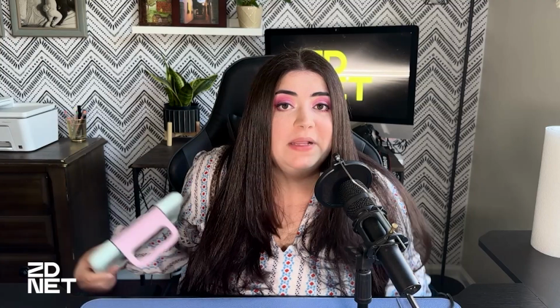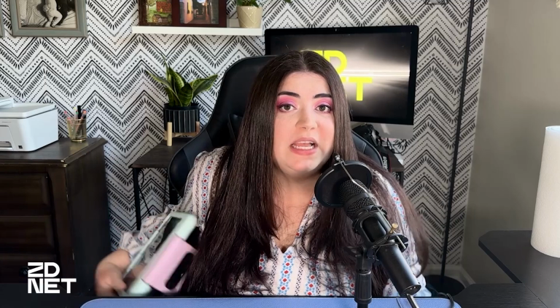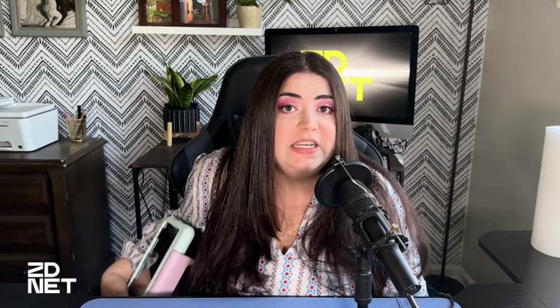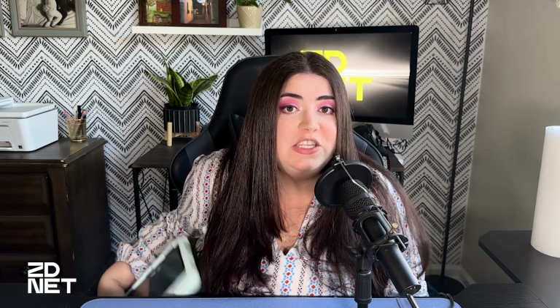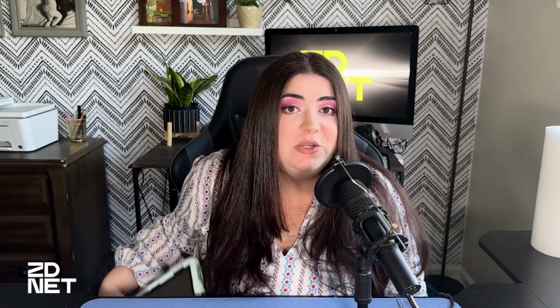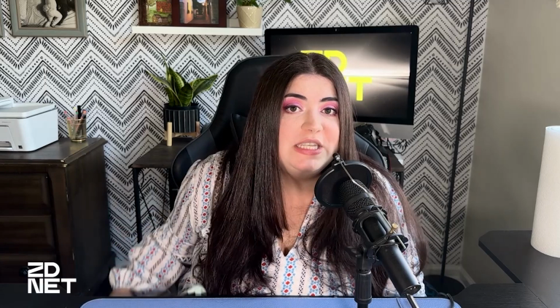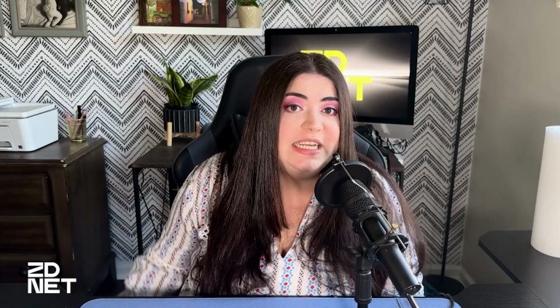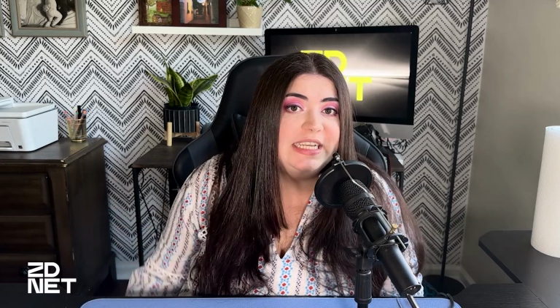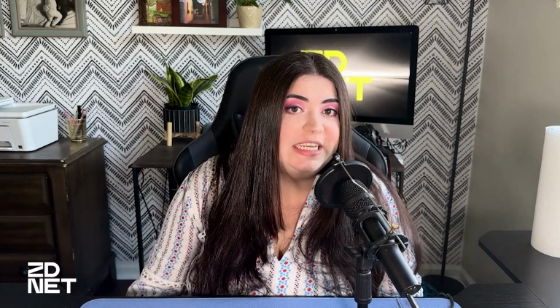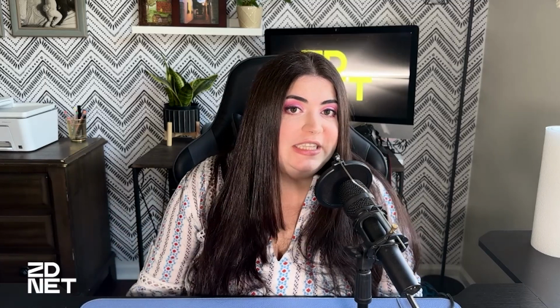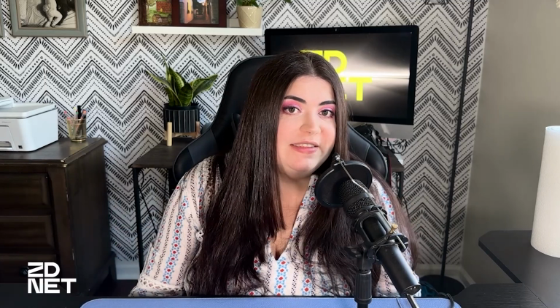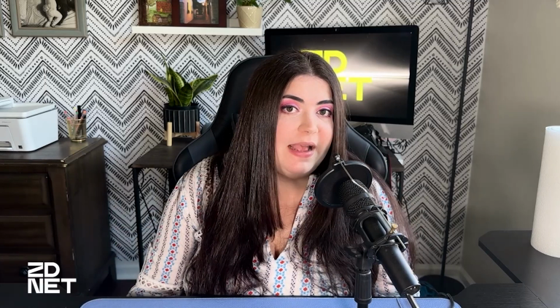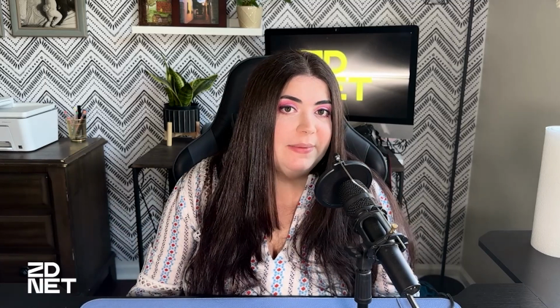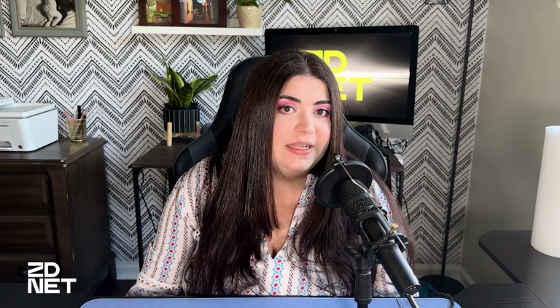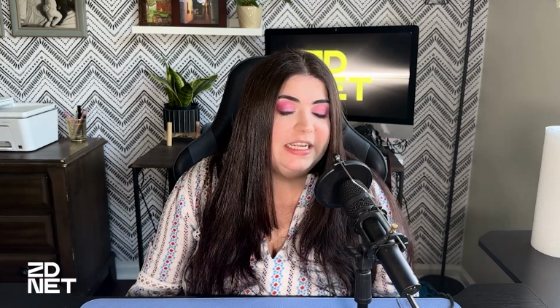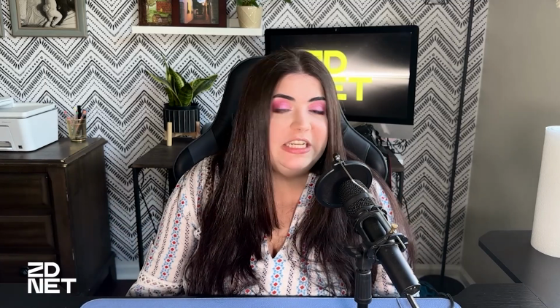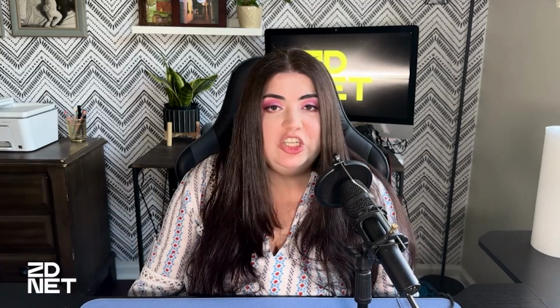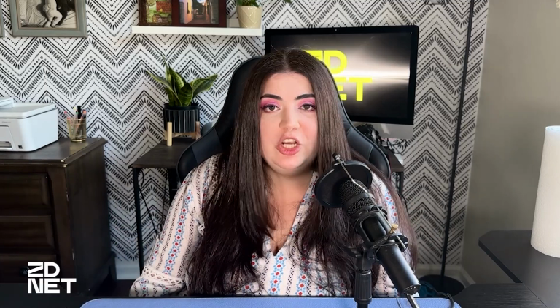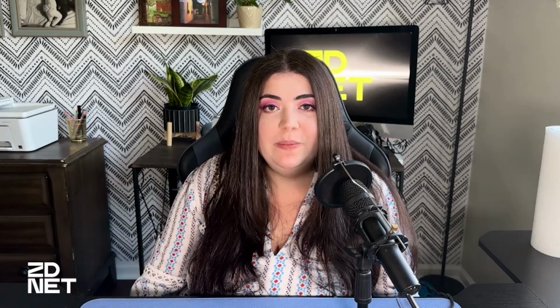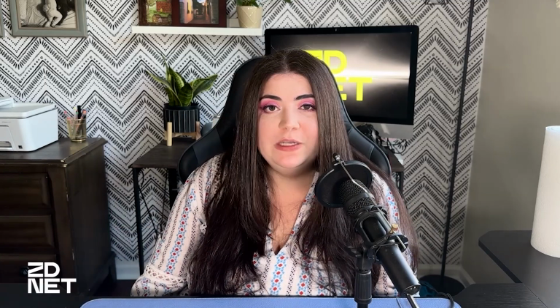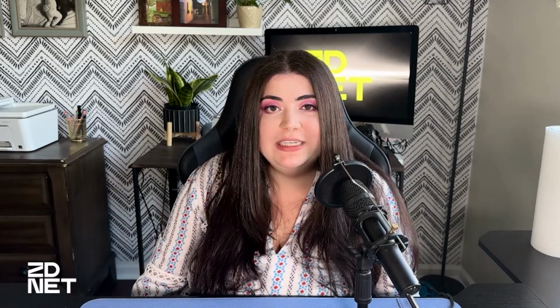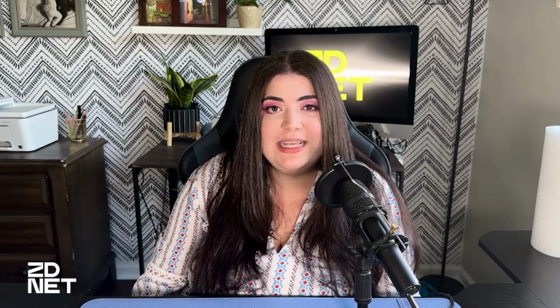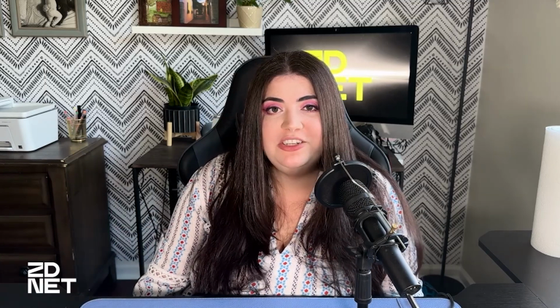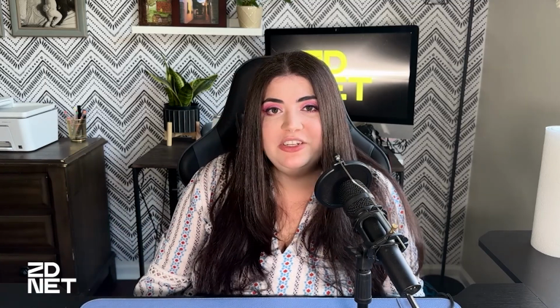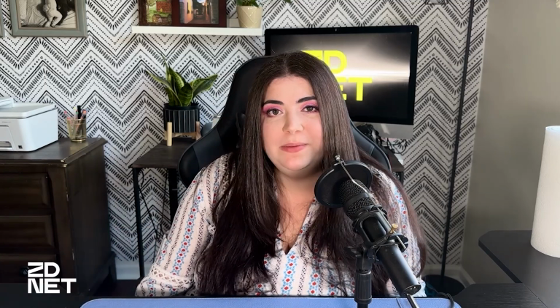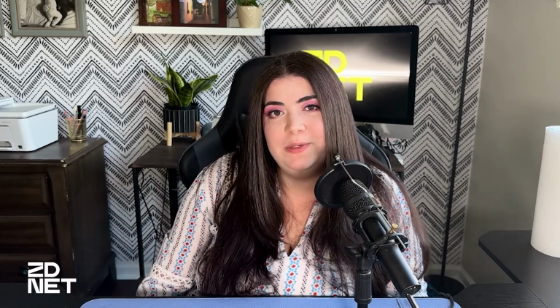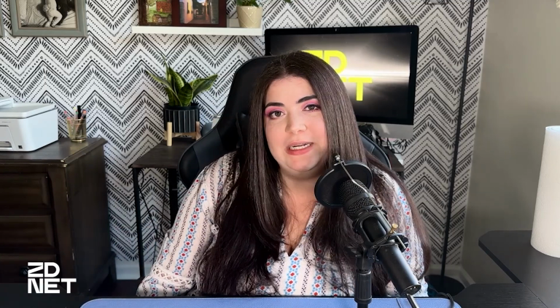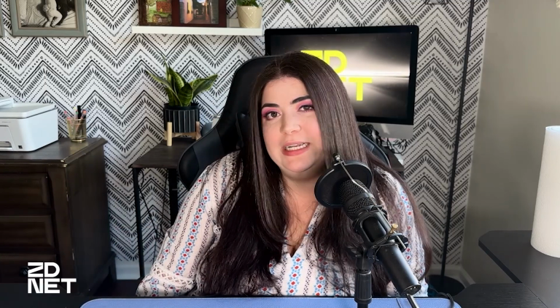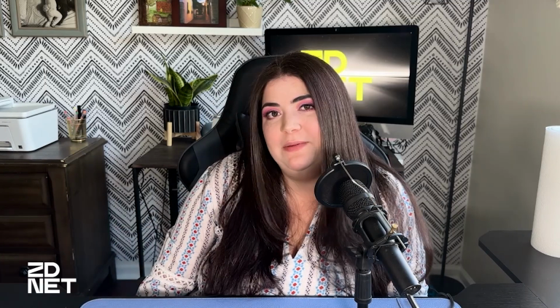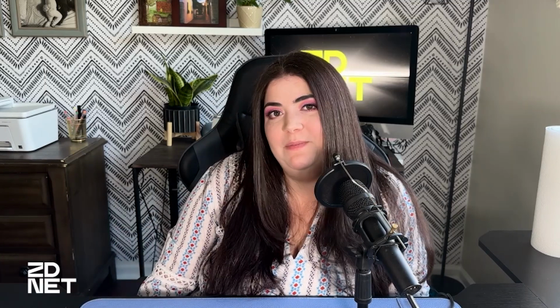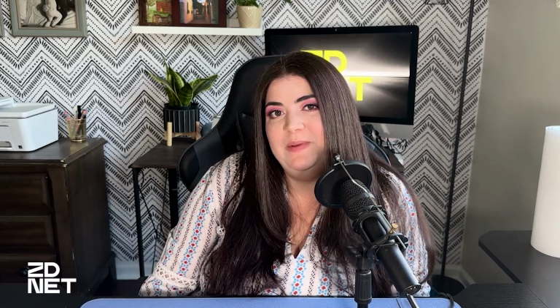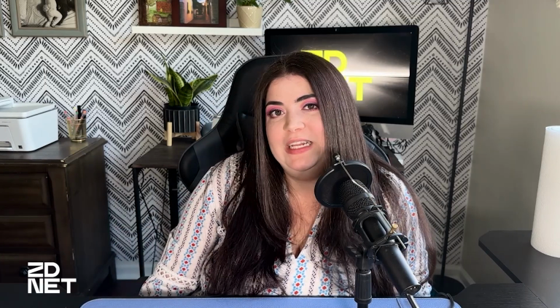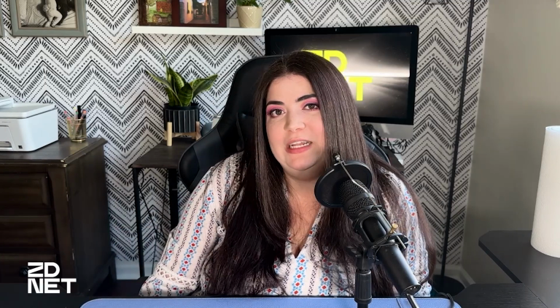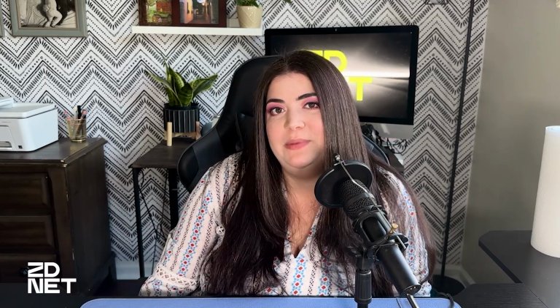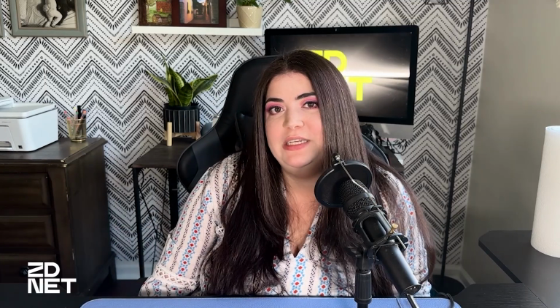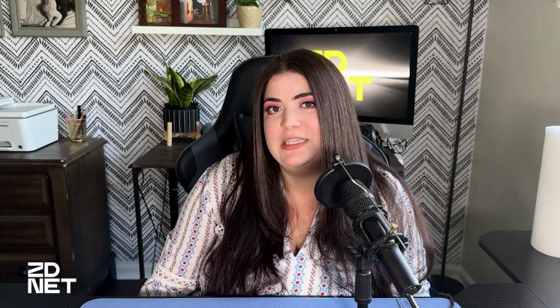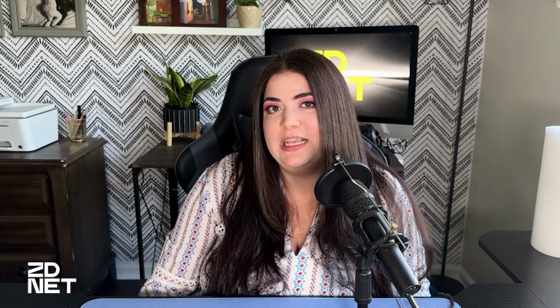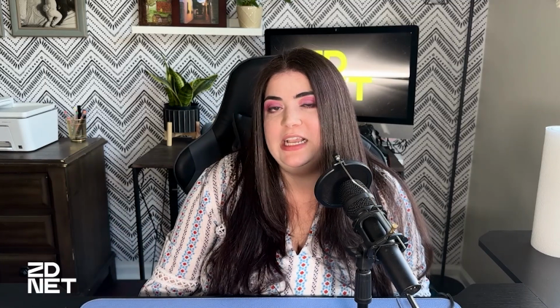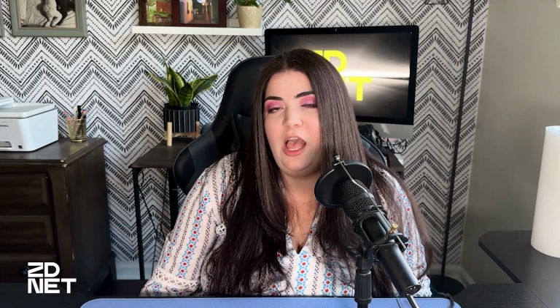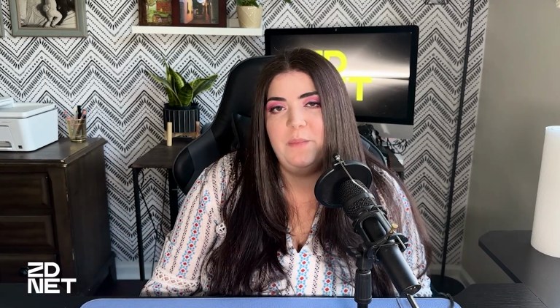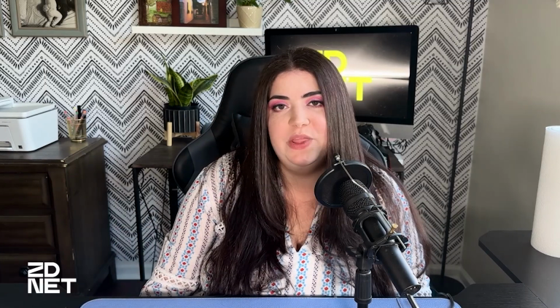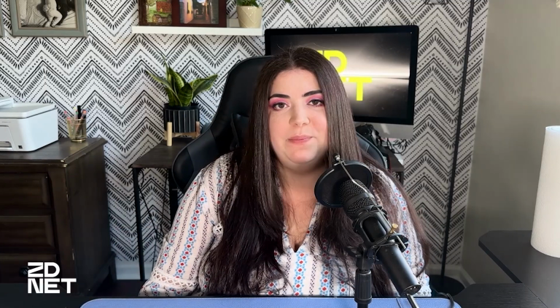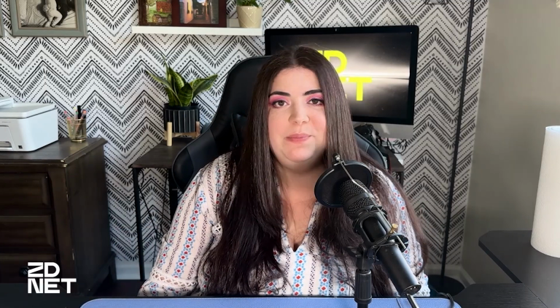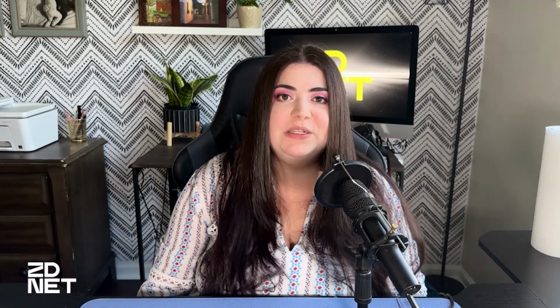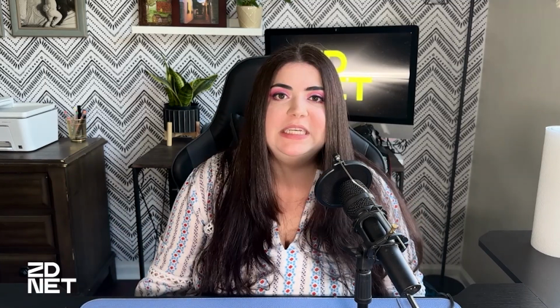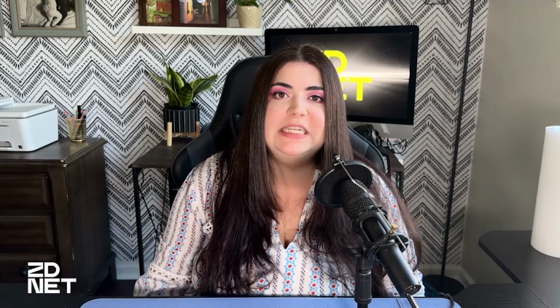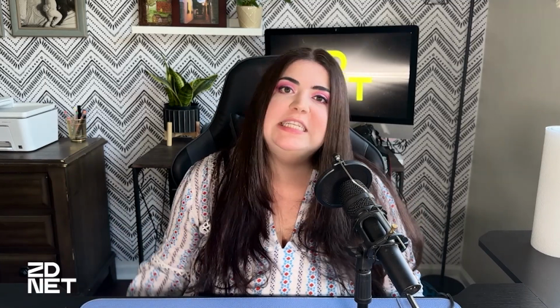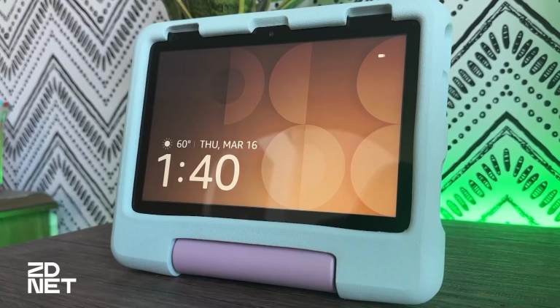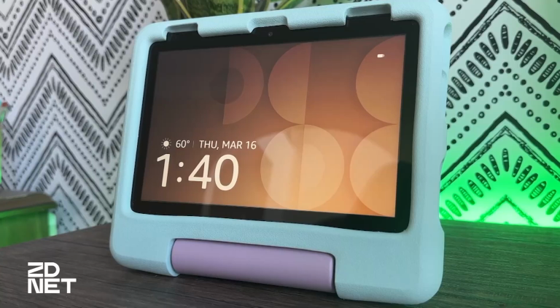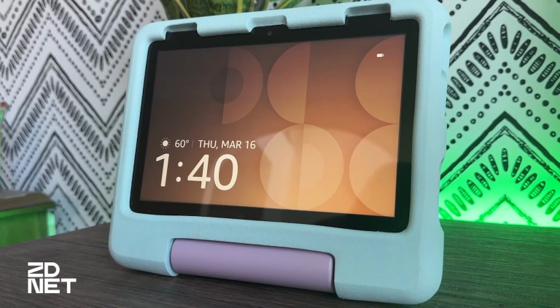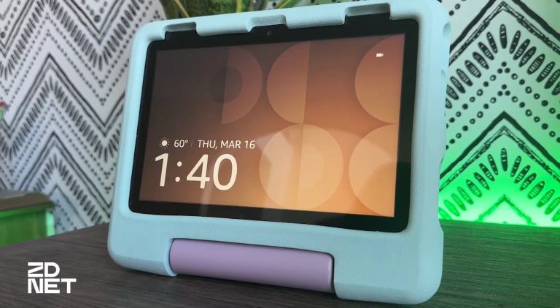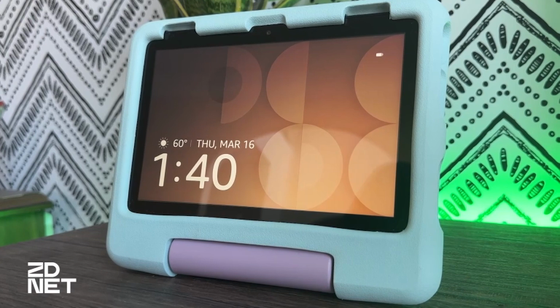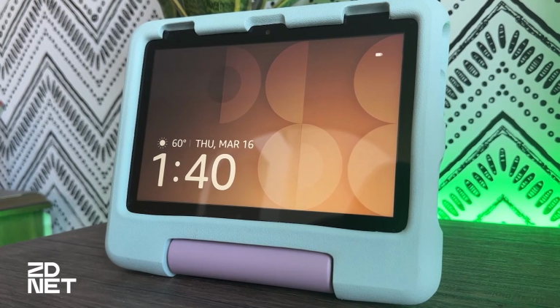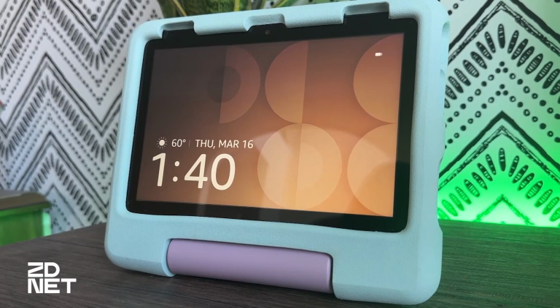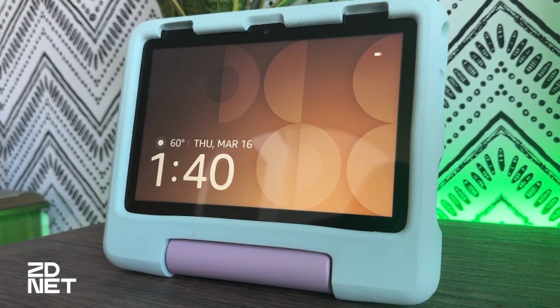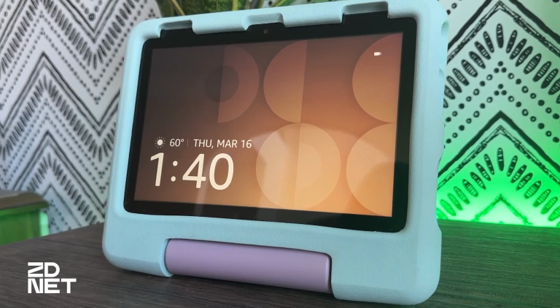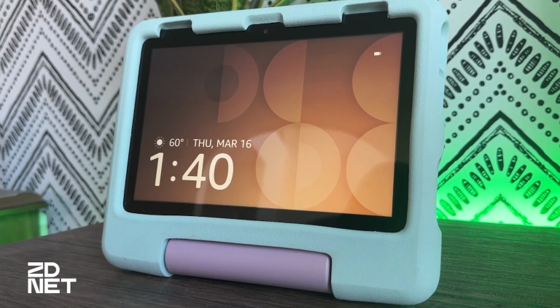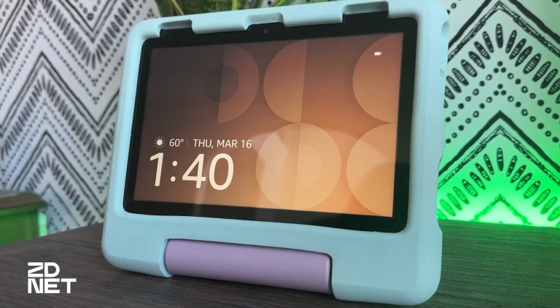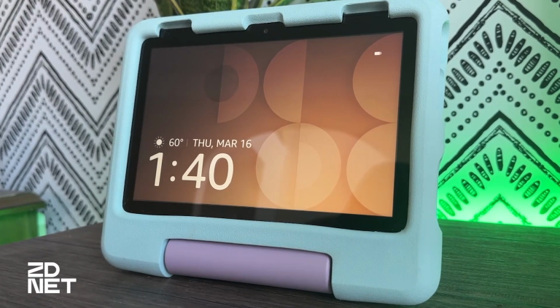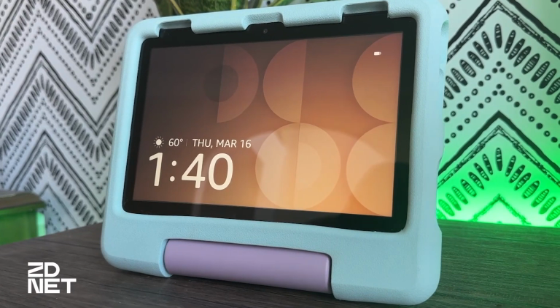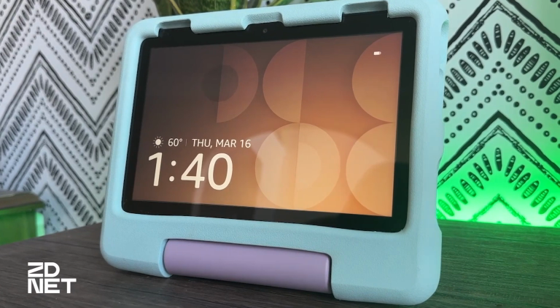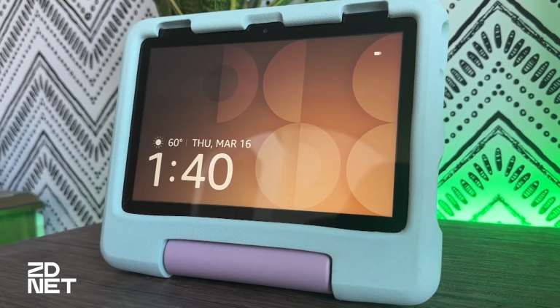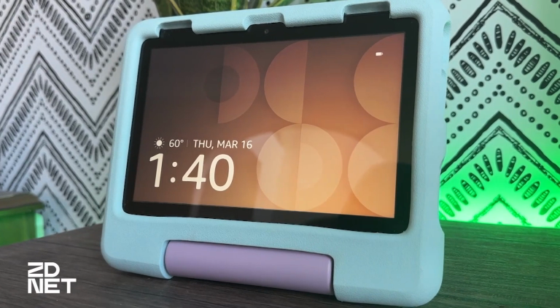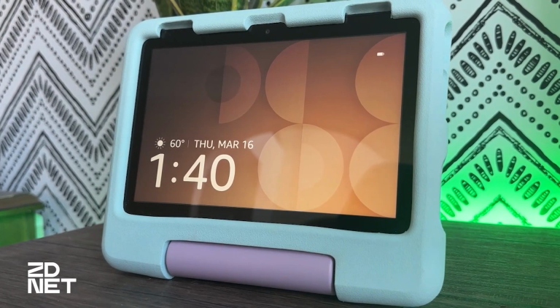Using a kids tablet in Show Mode is actually pretty convenient because they come with a built-in stand on the back of the rugged case.